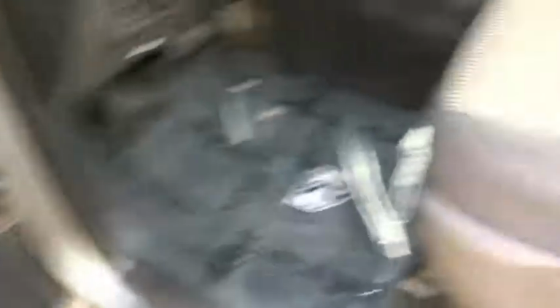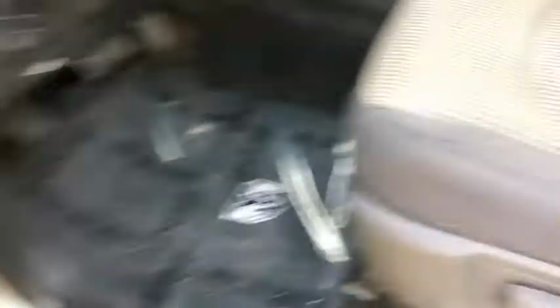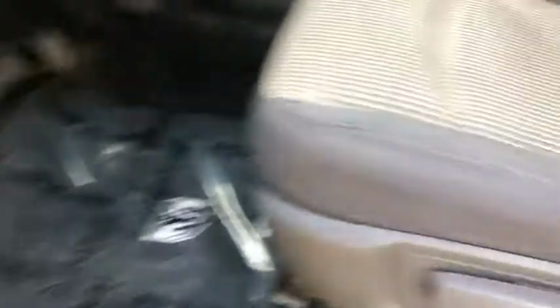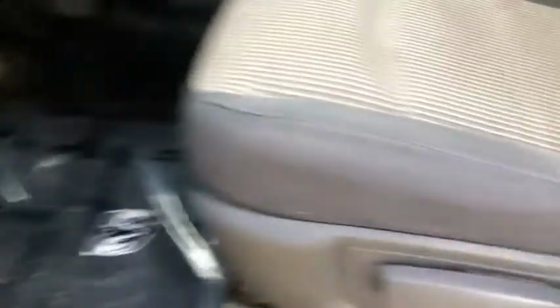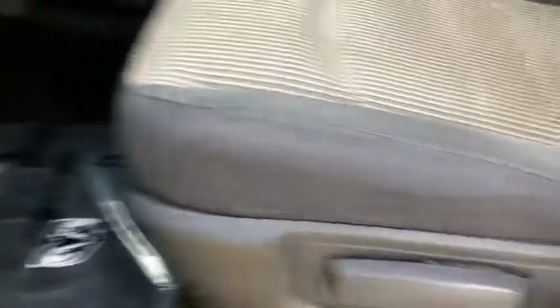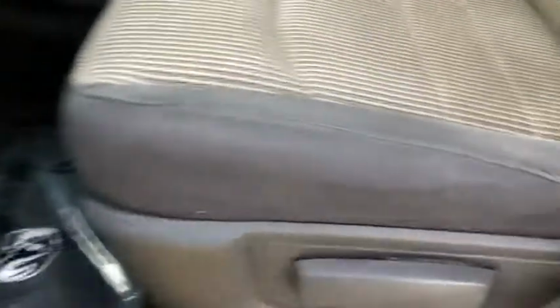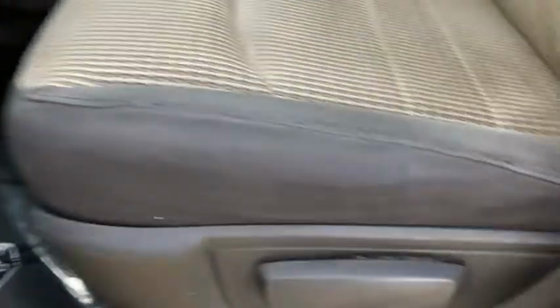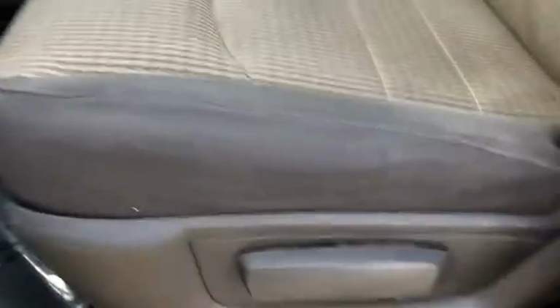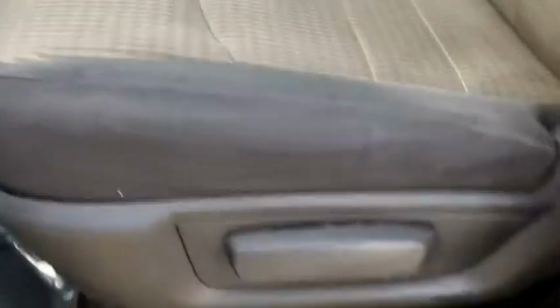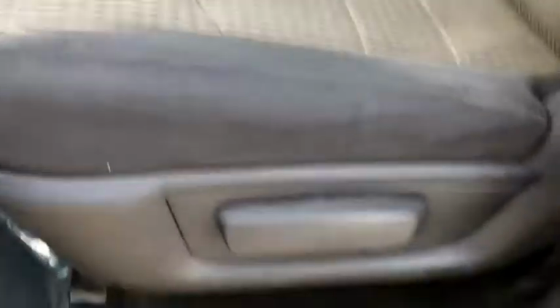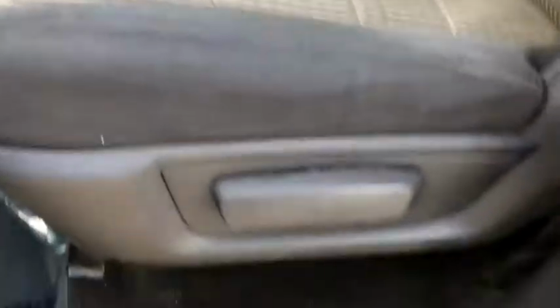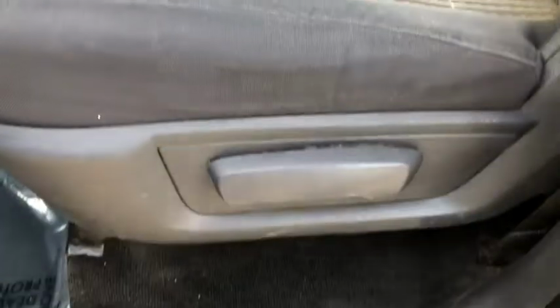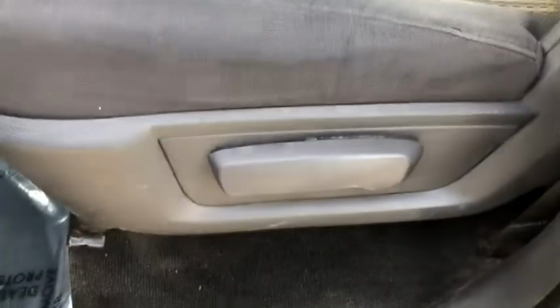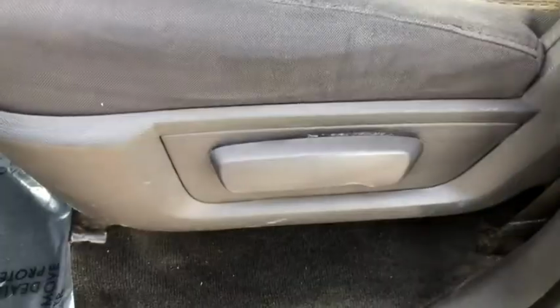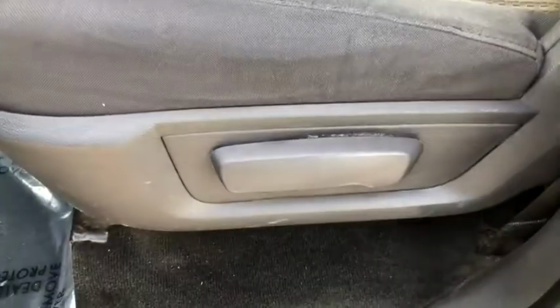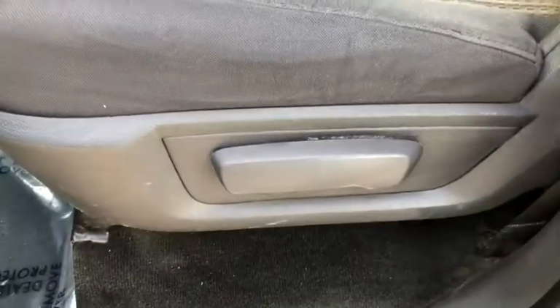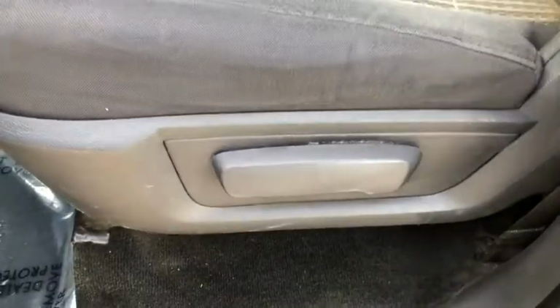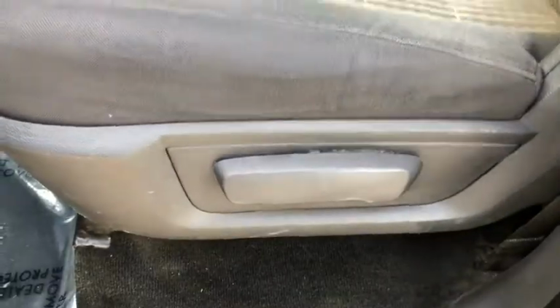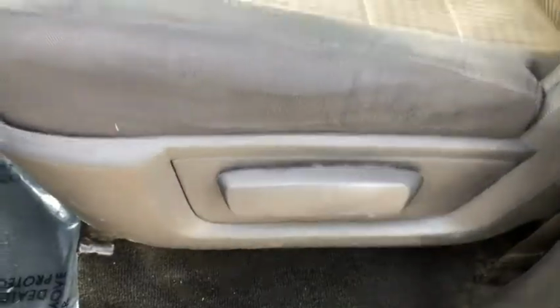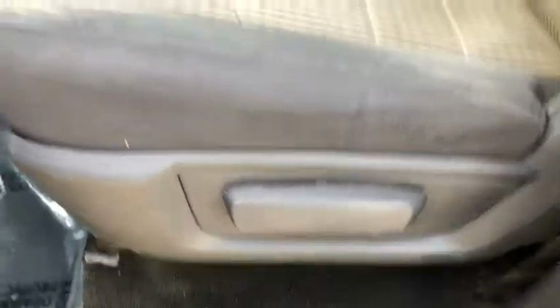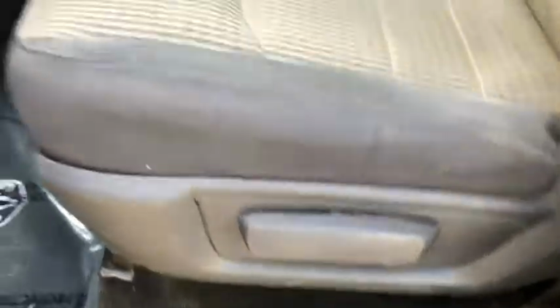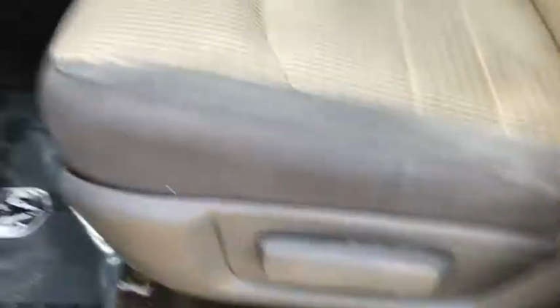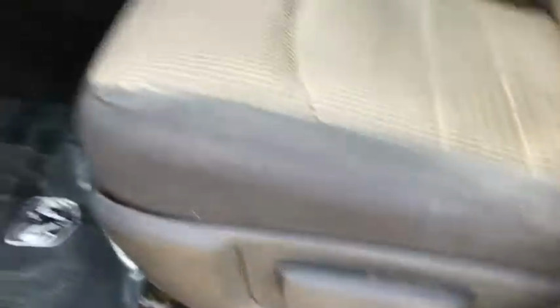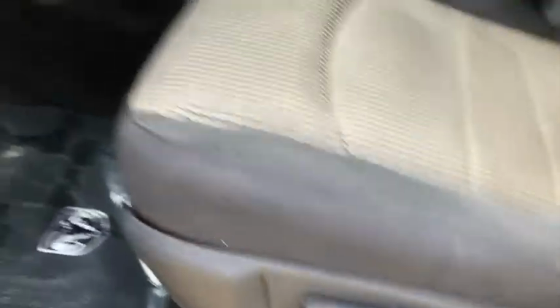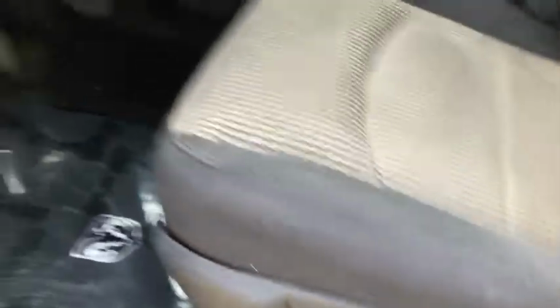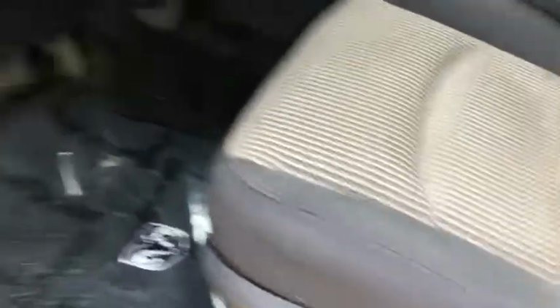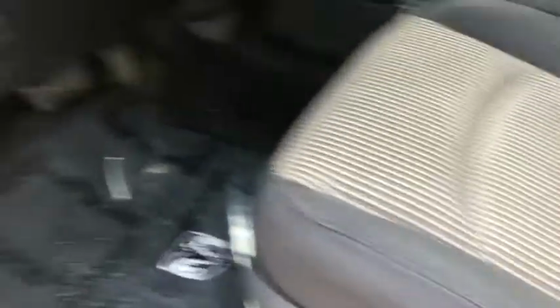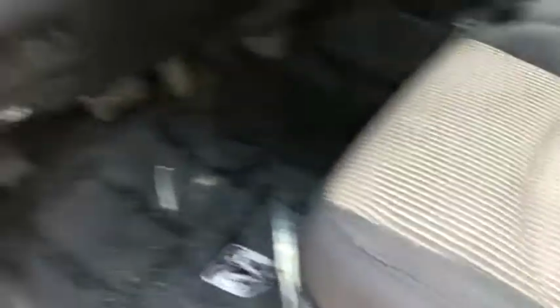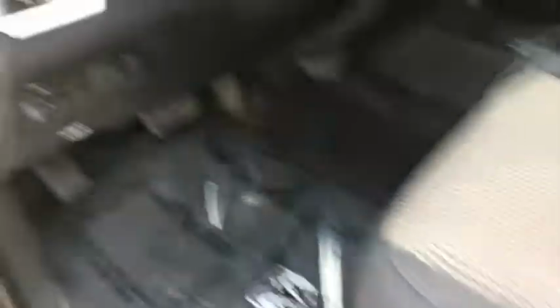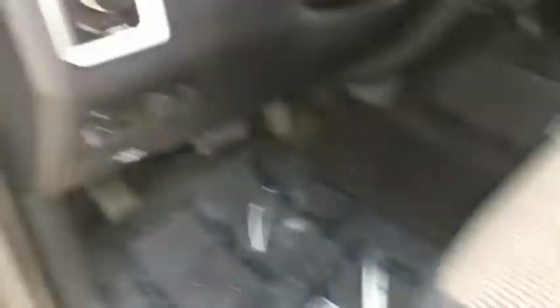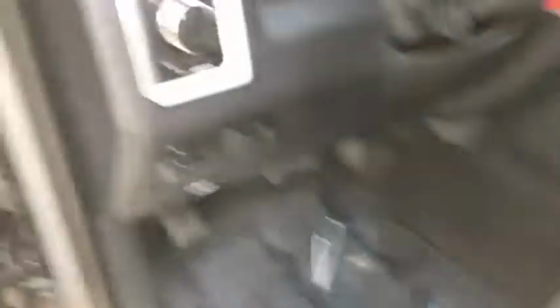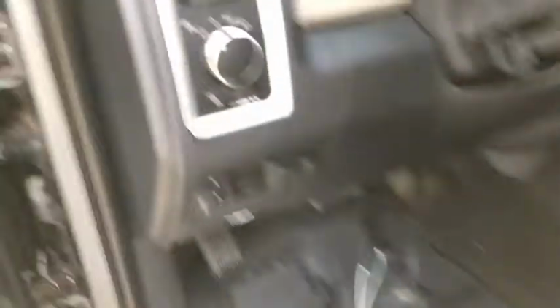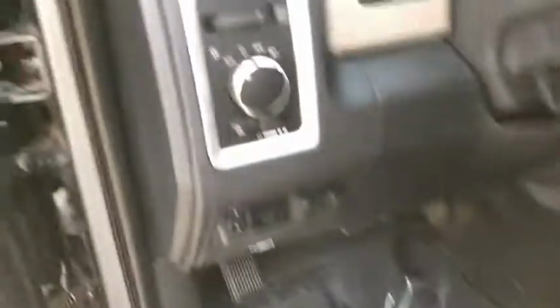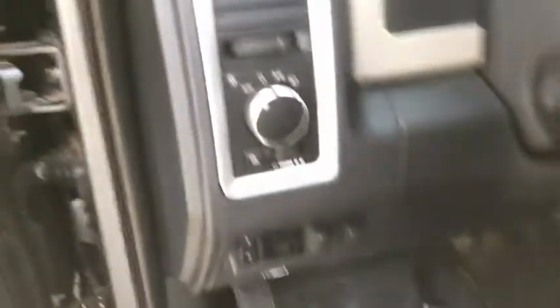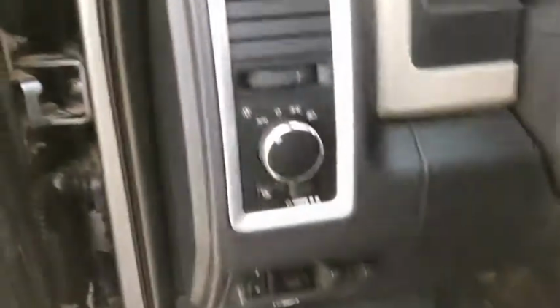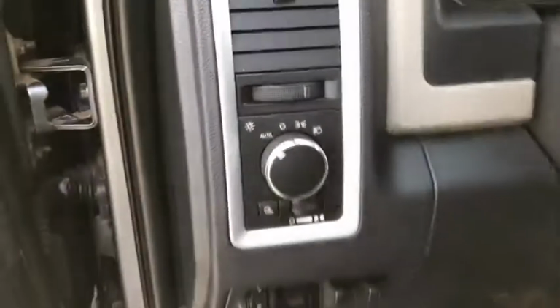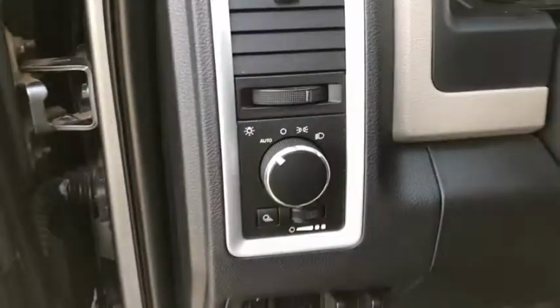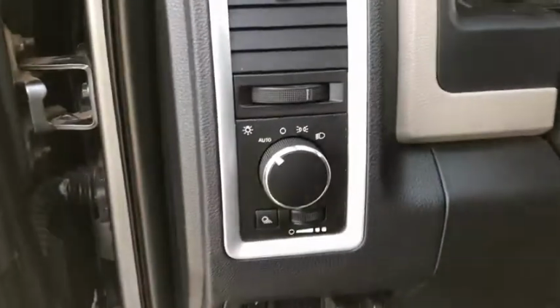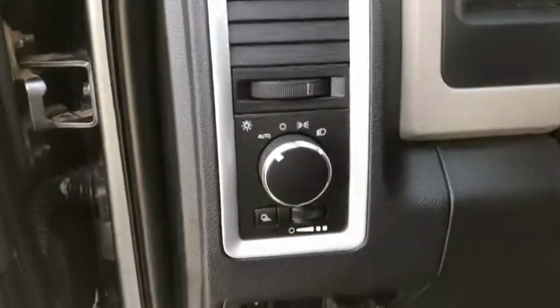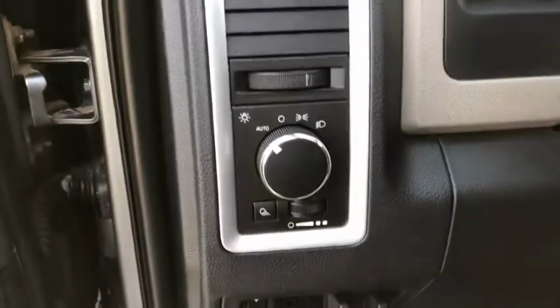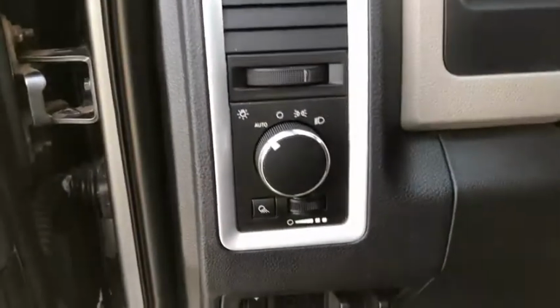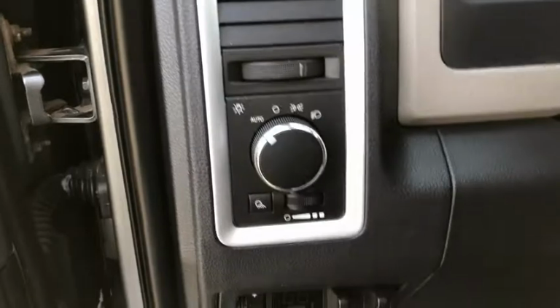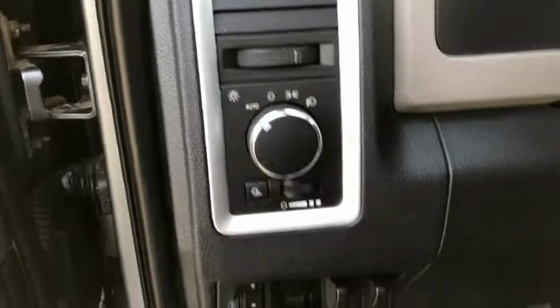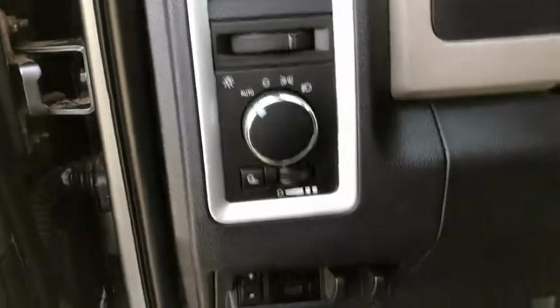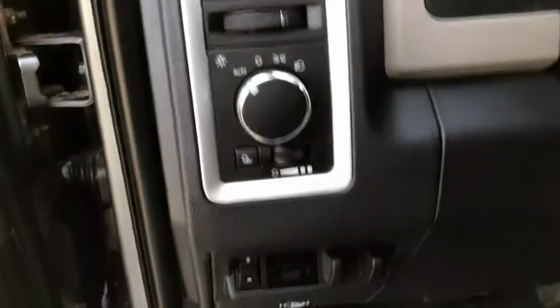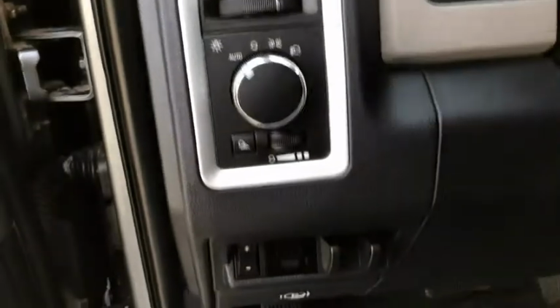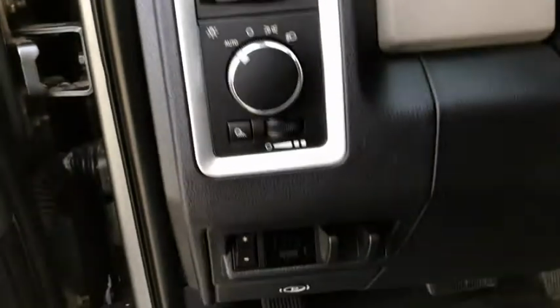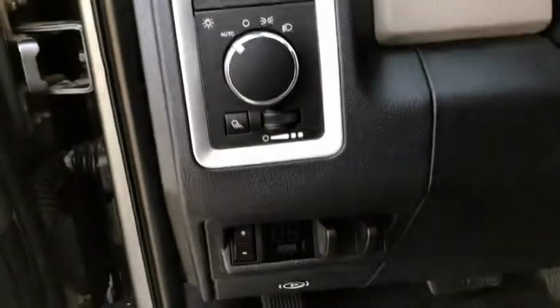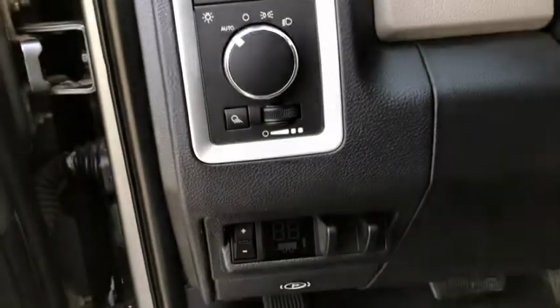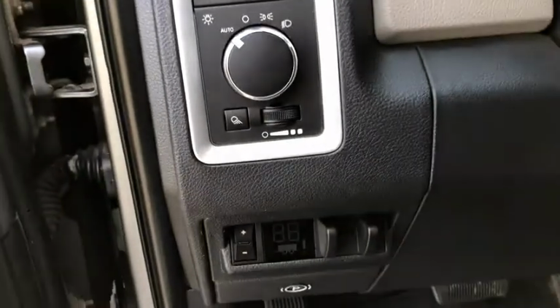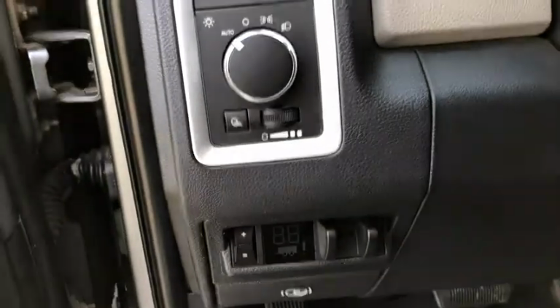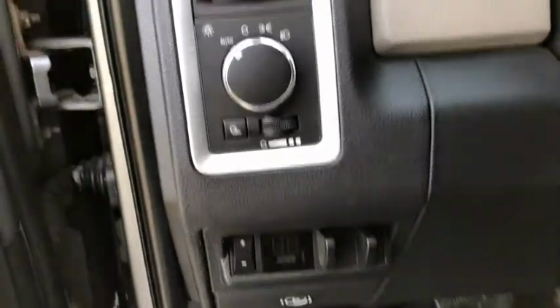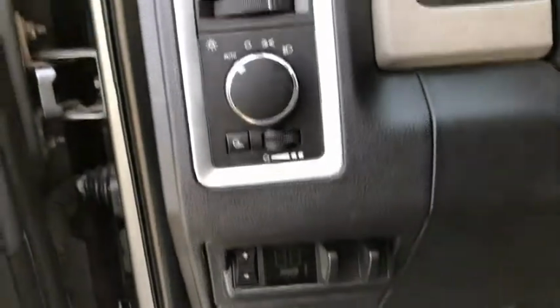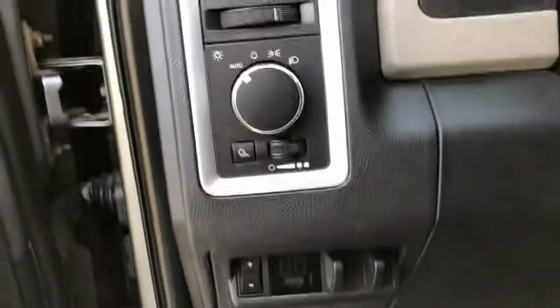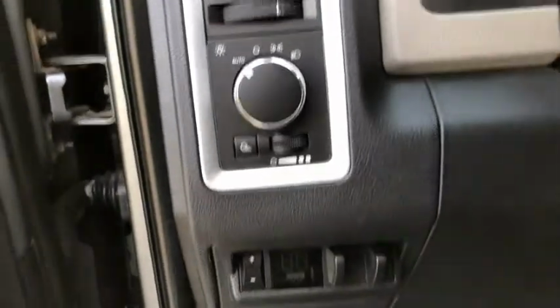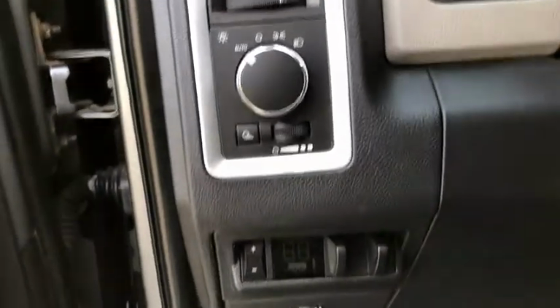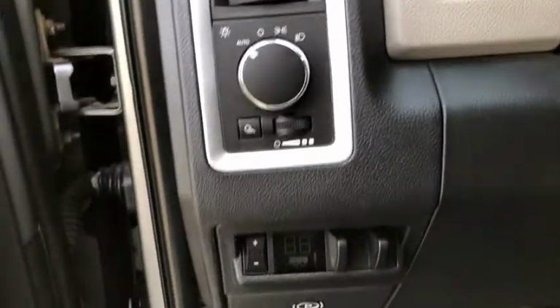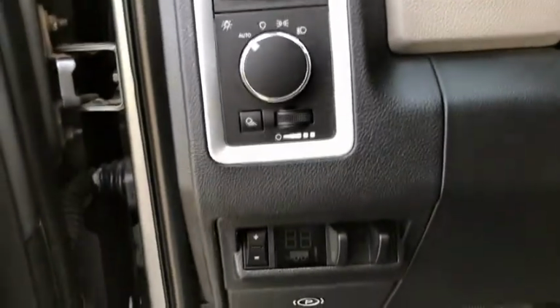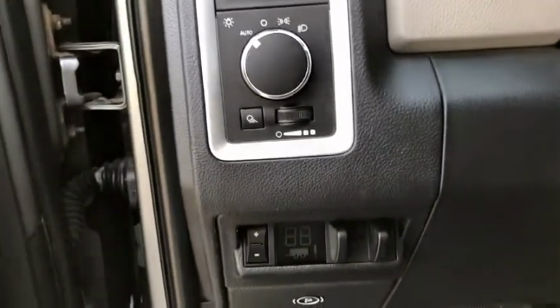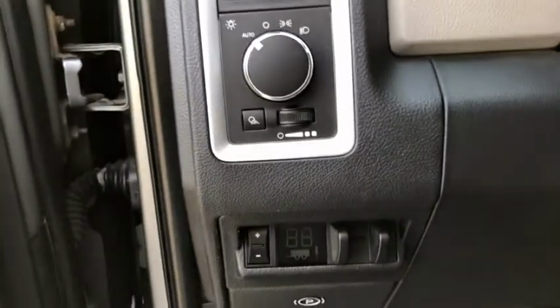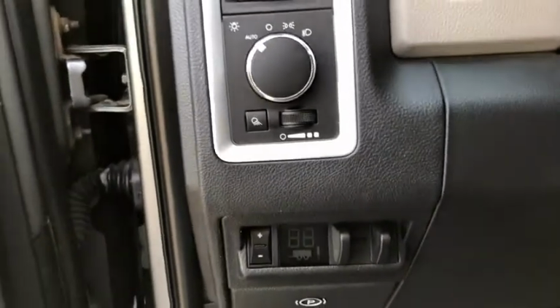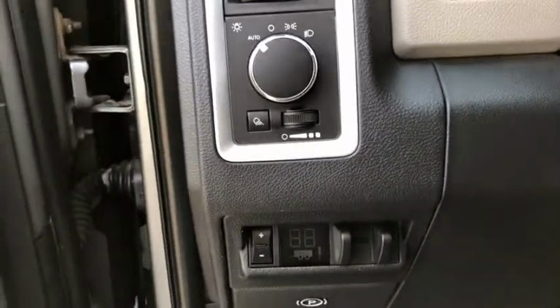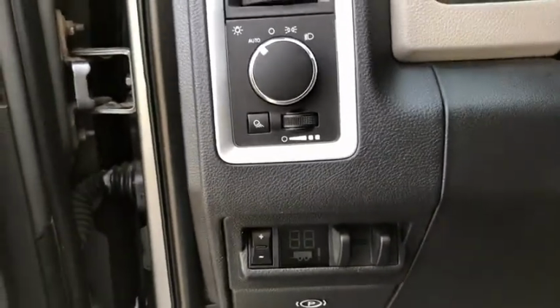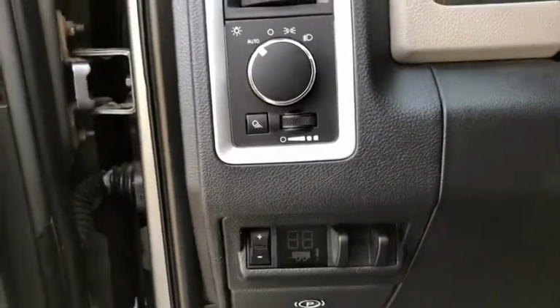Front license plate bracket, tinted glass, power sliding rear window, speed control, full-size spare tire.